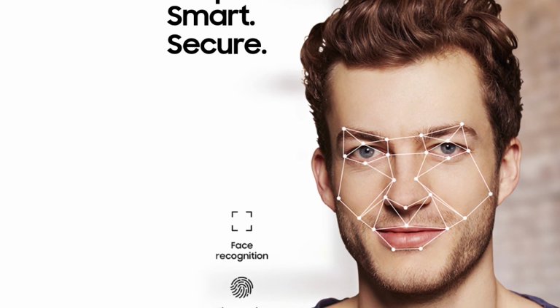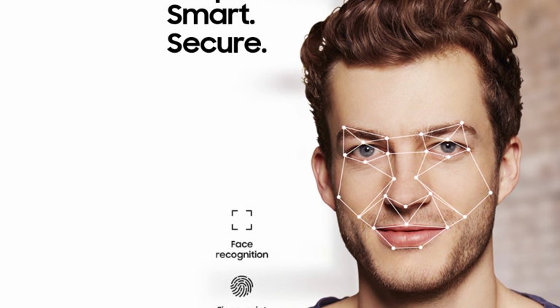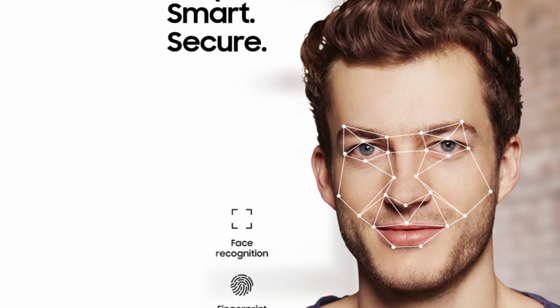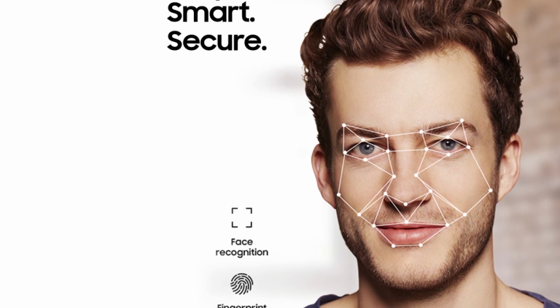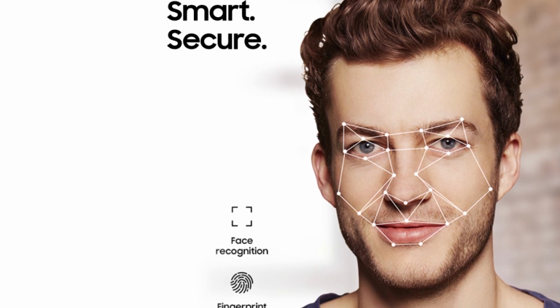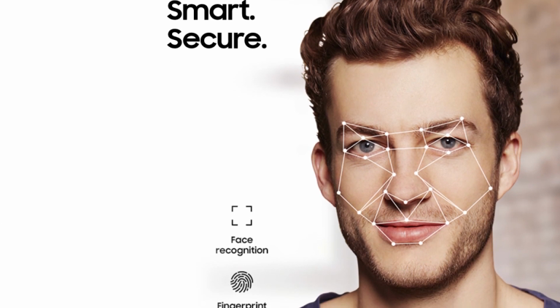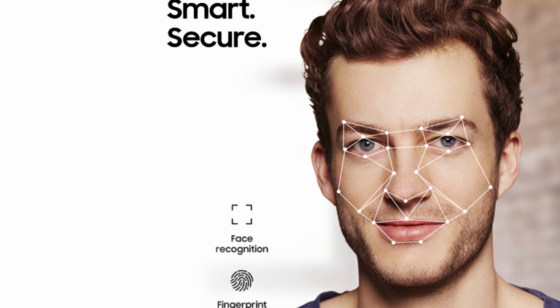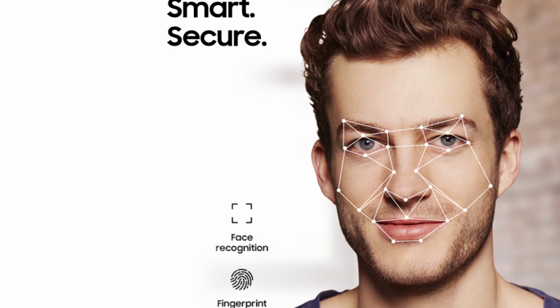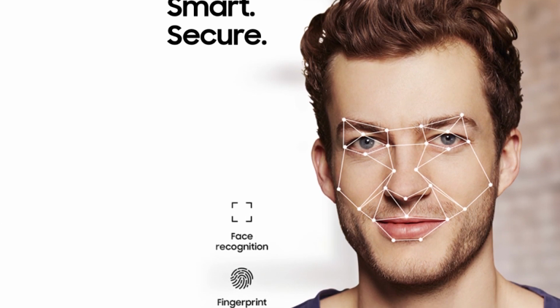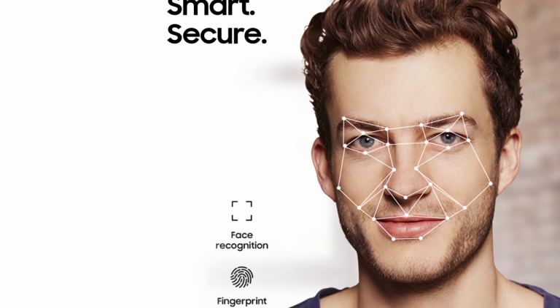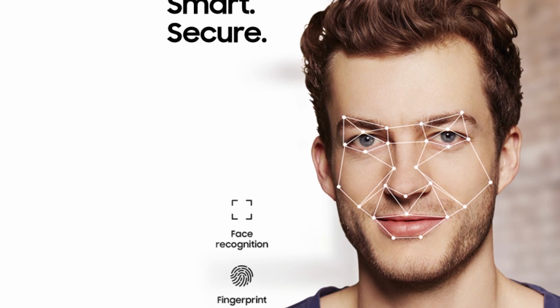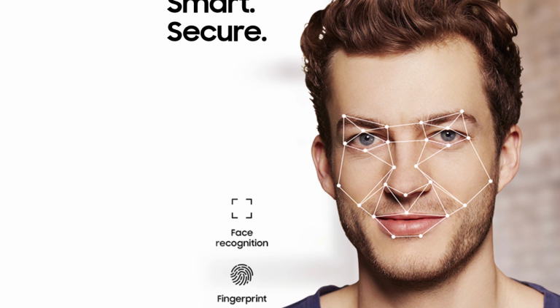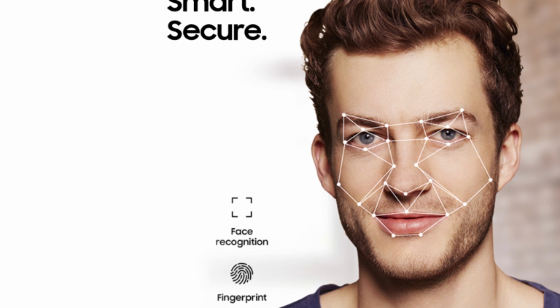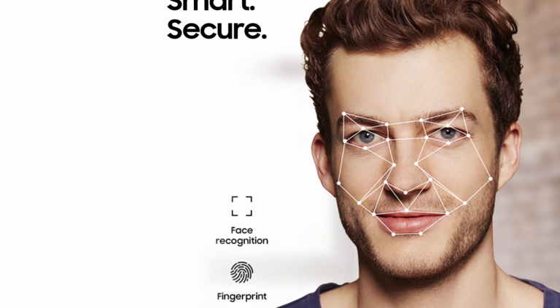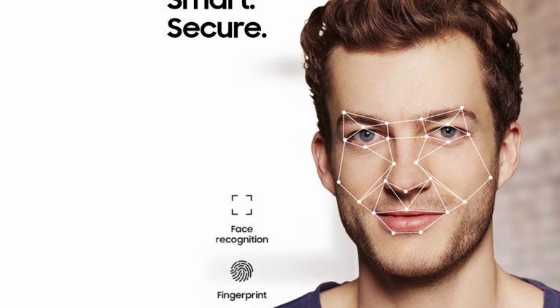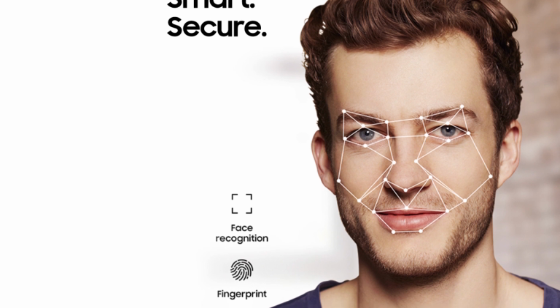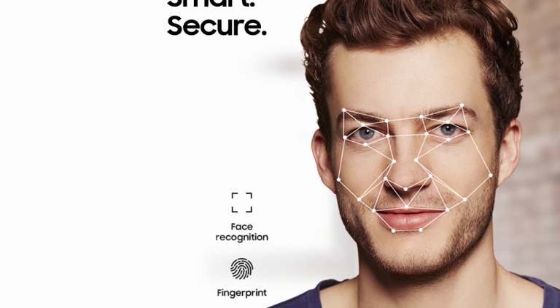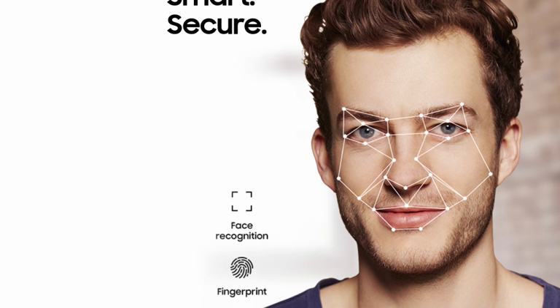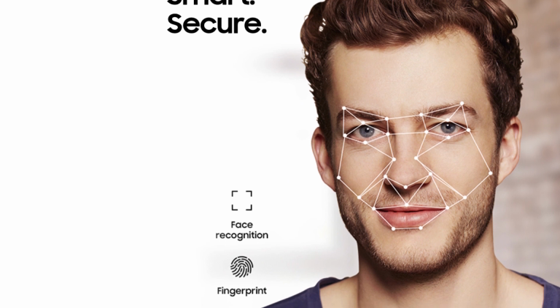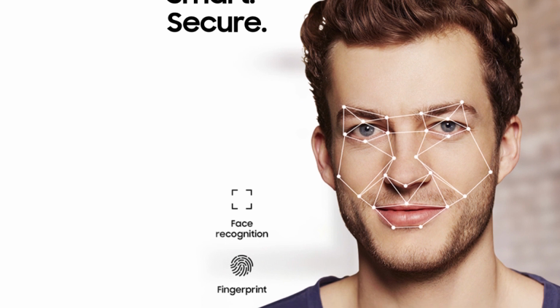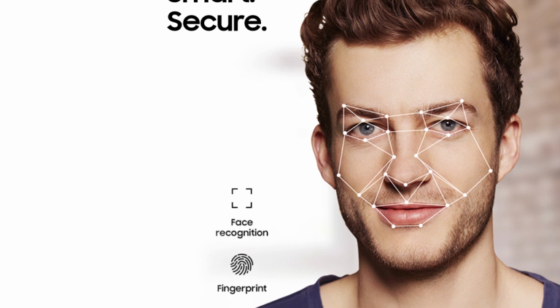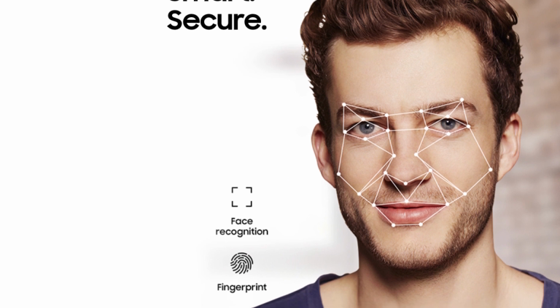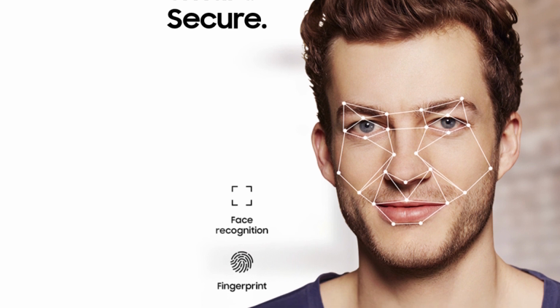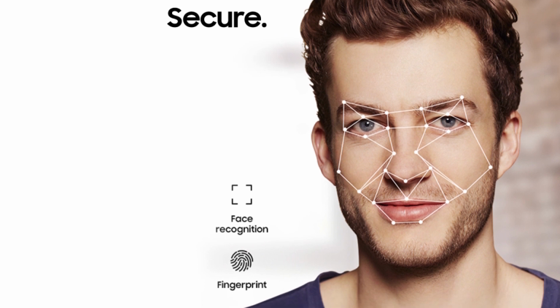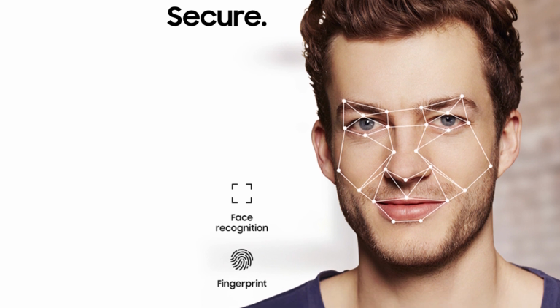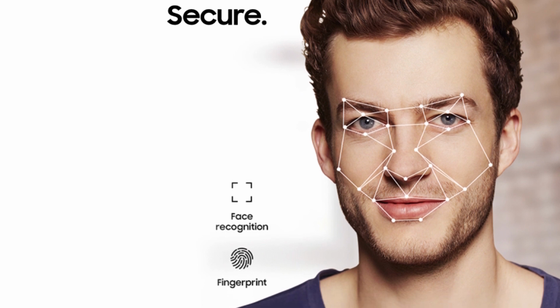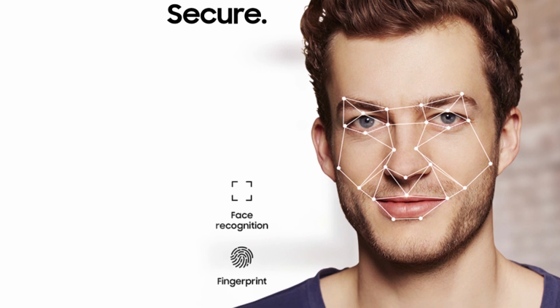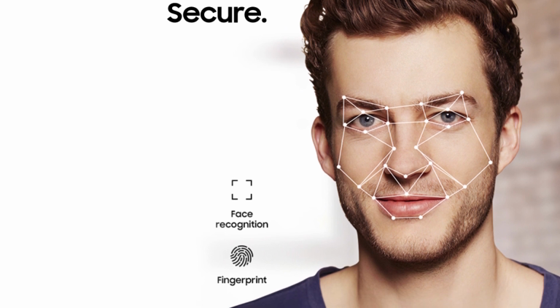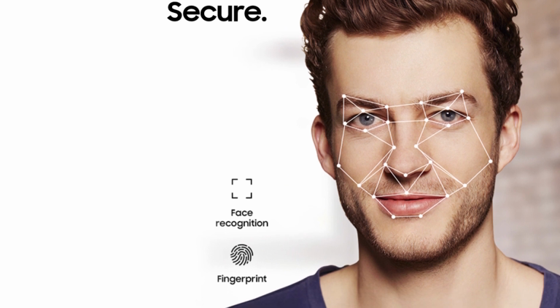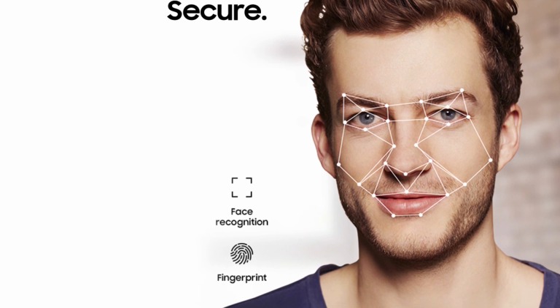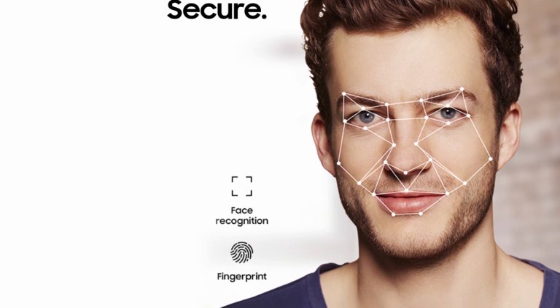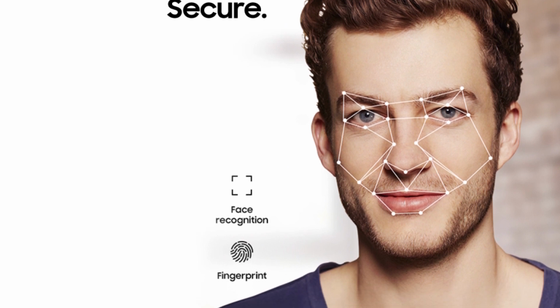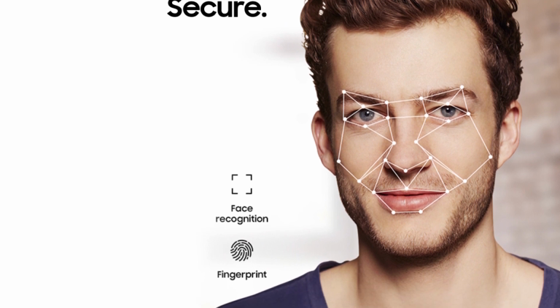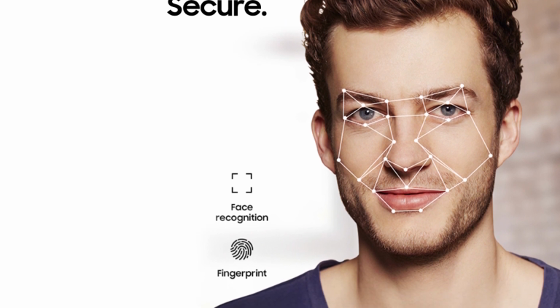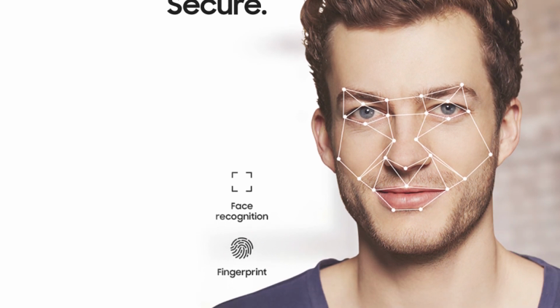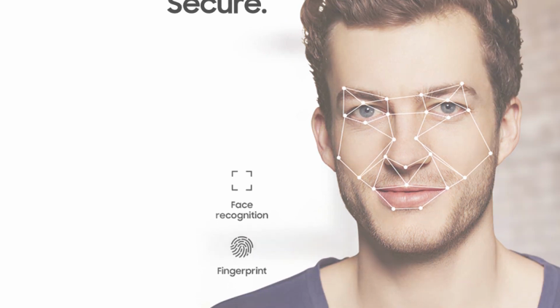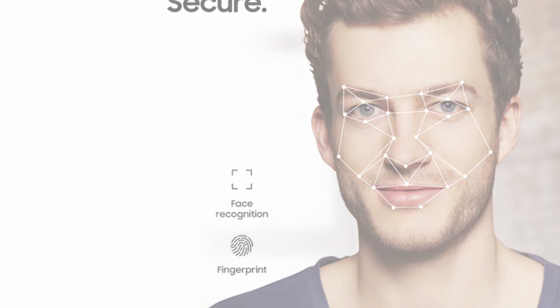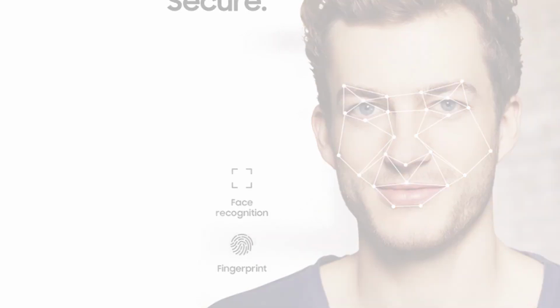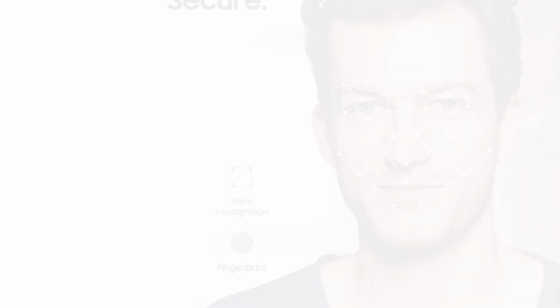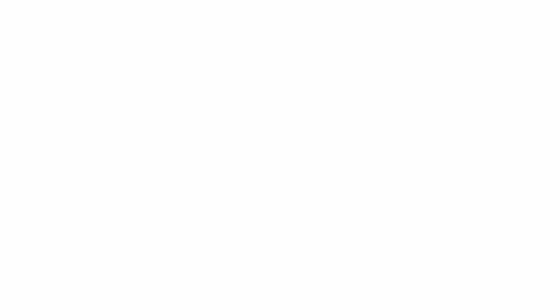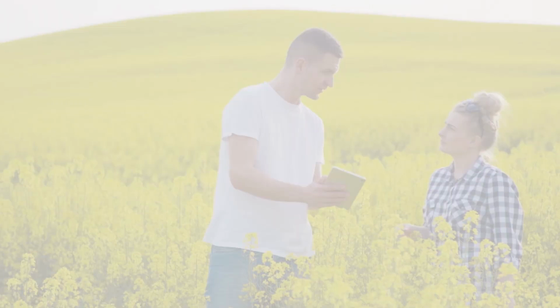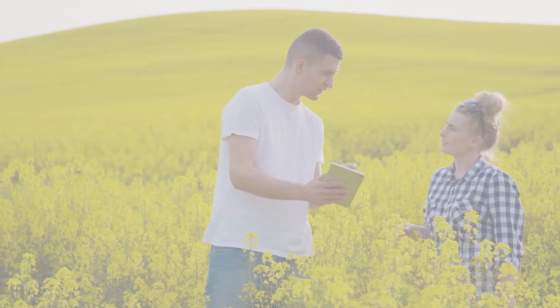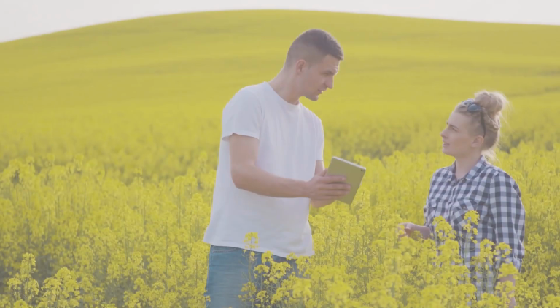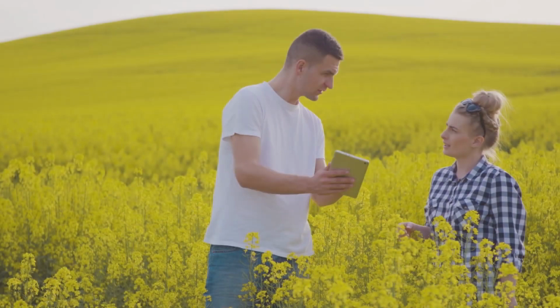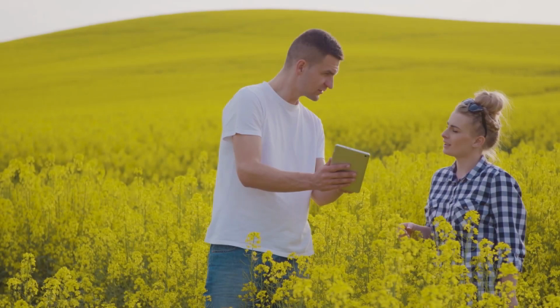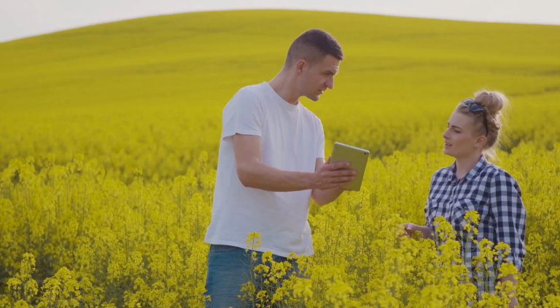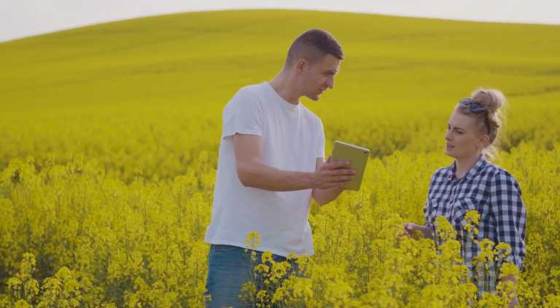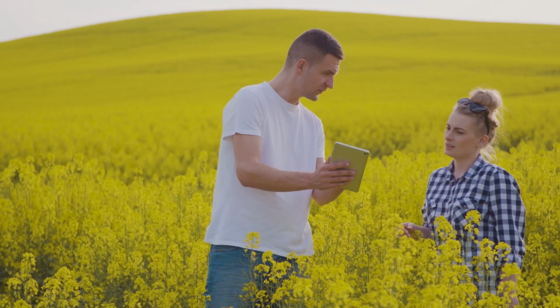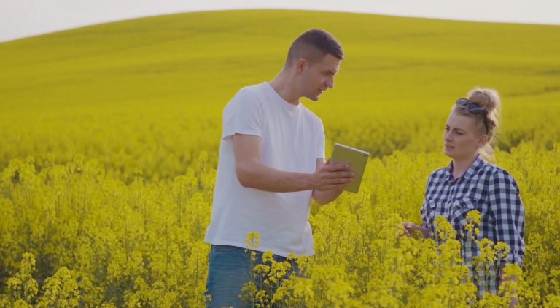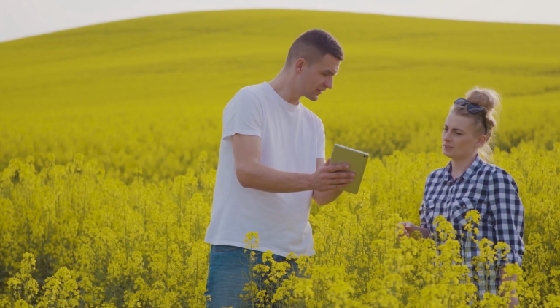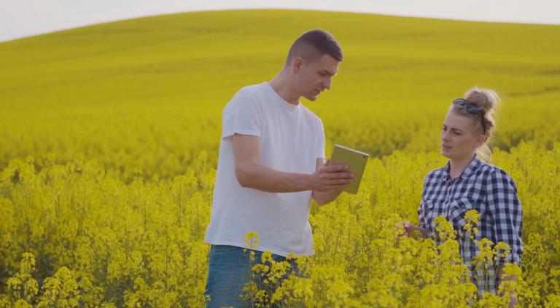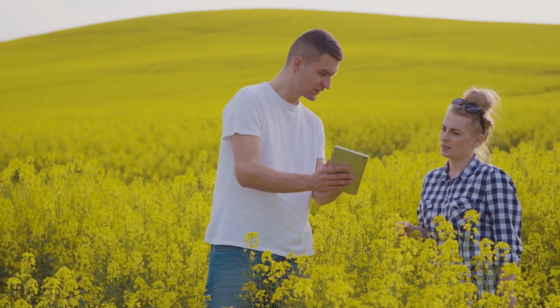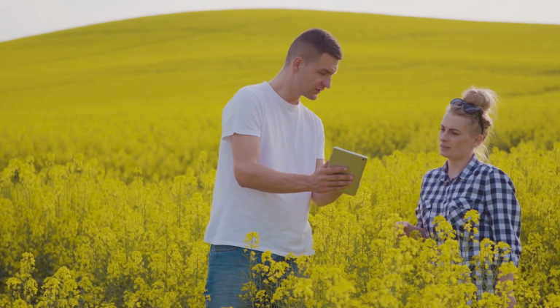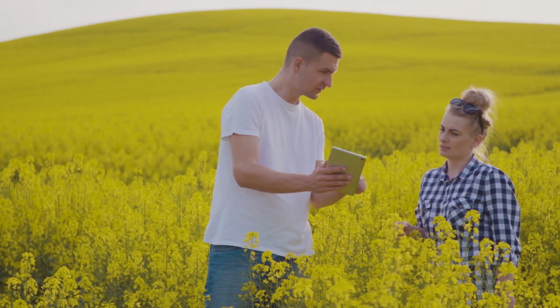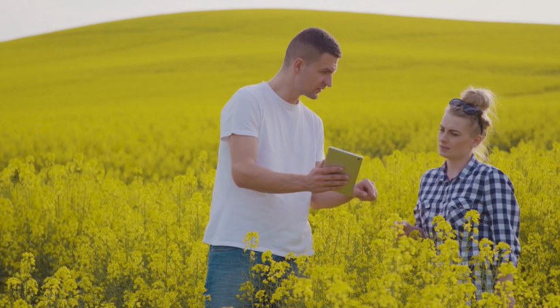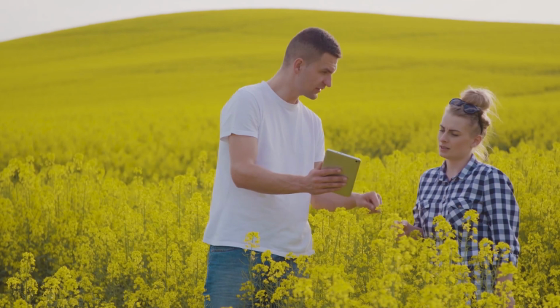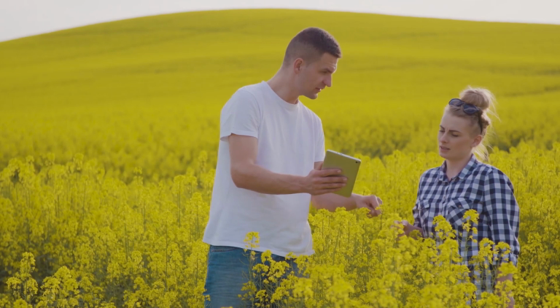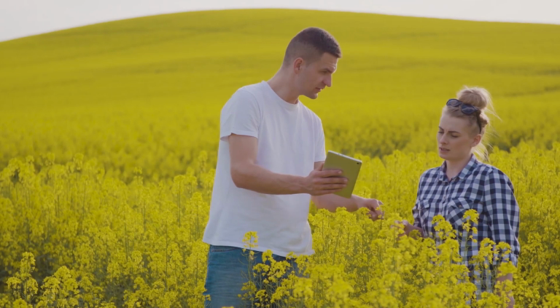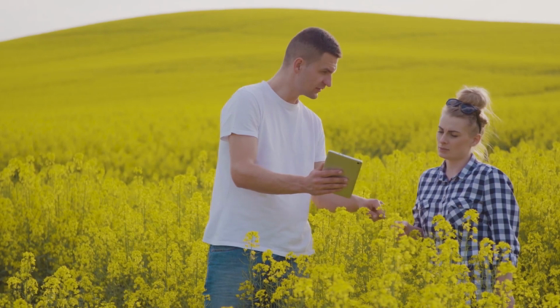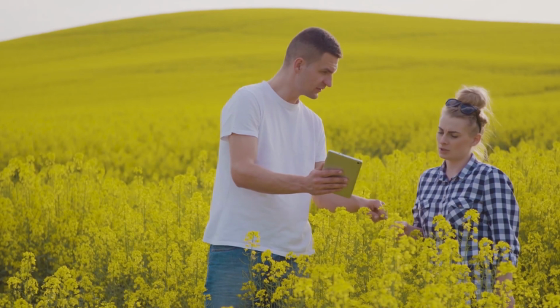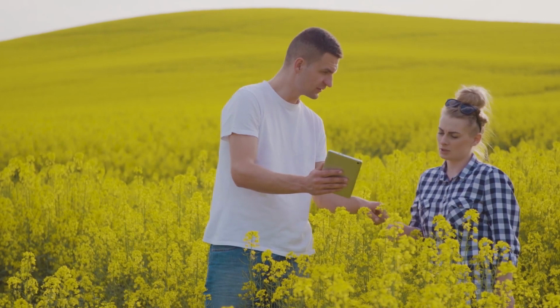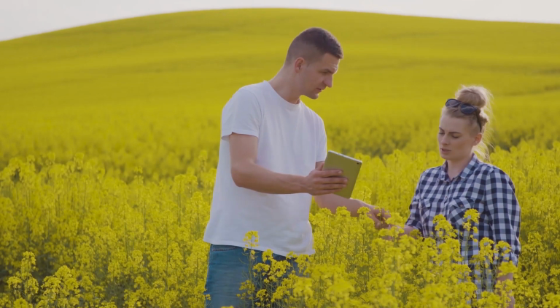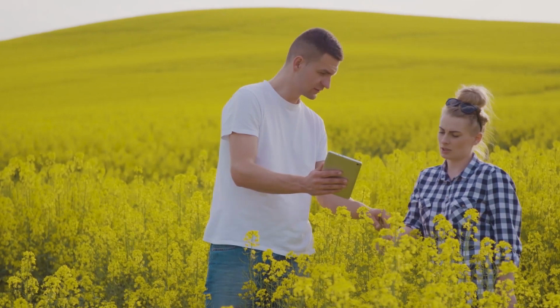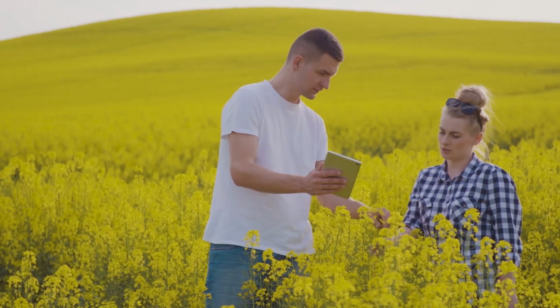This tablet is more personalized — only the owner can unlock it through facial and fingerprint recognition, keeping your account private, especially your passwords and card details.